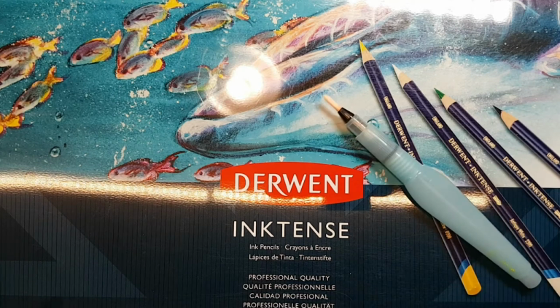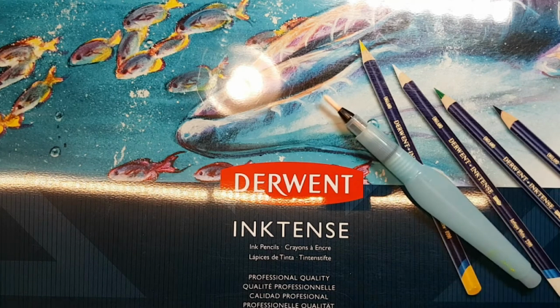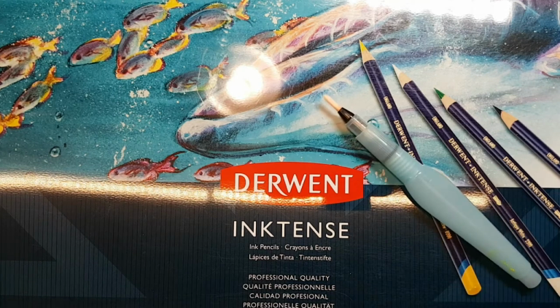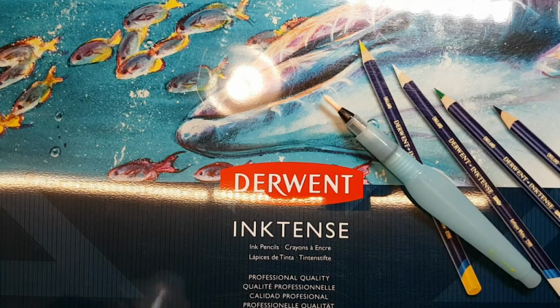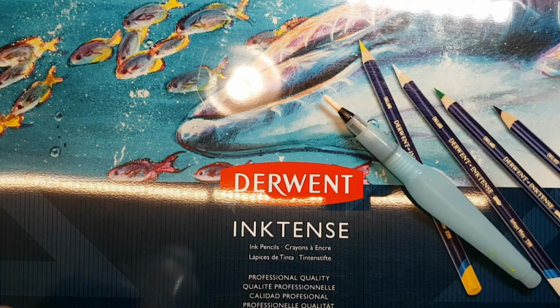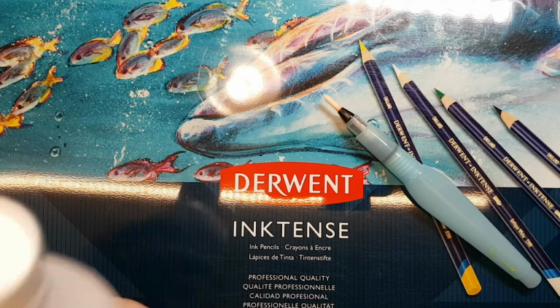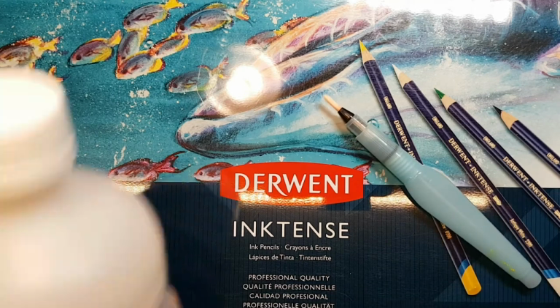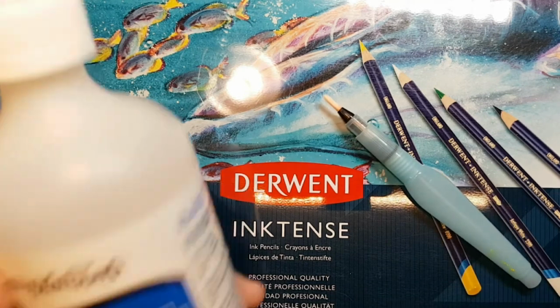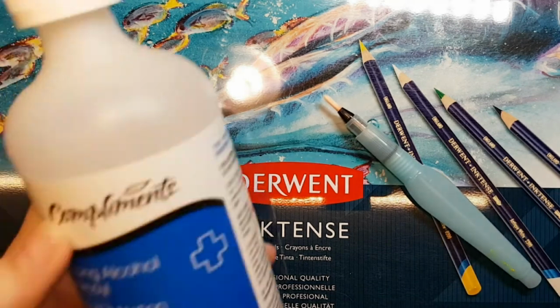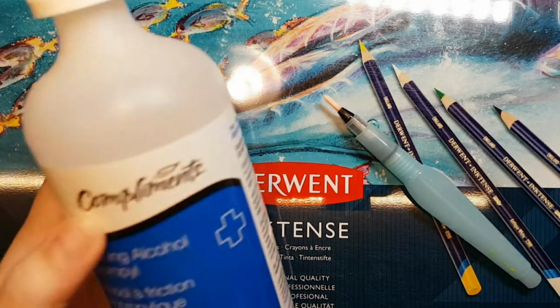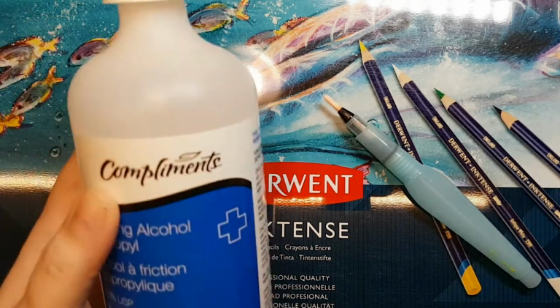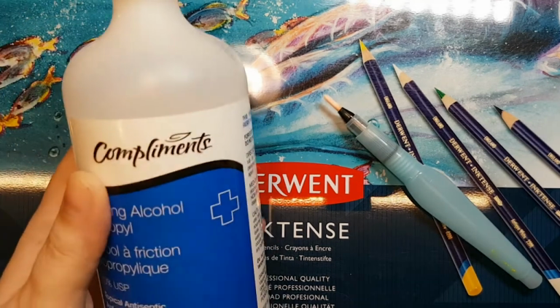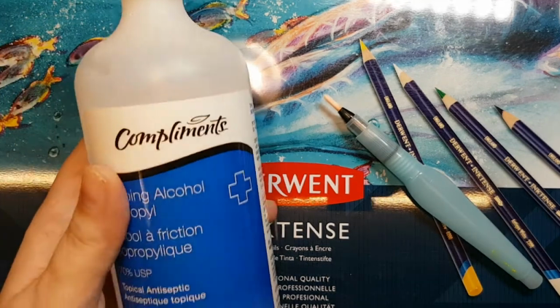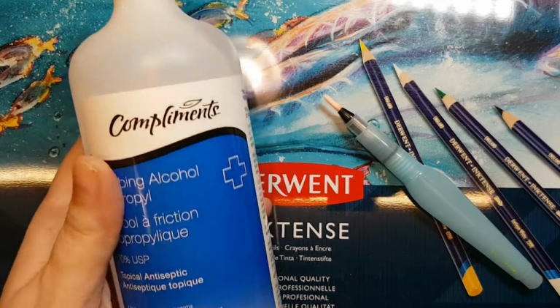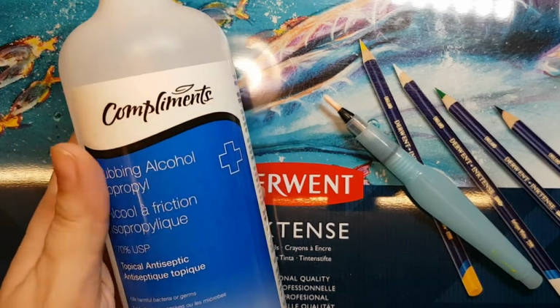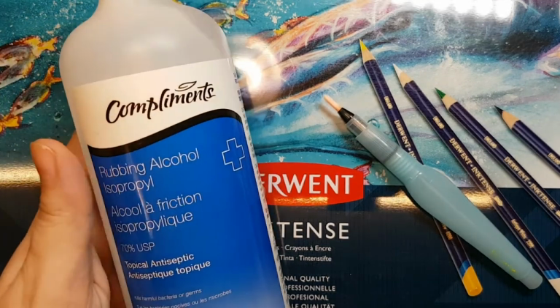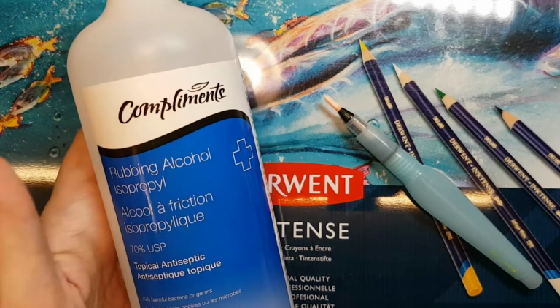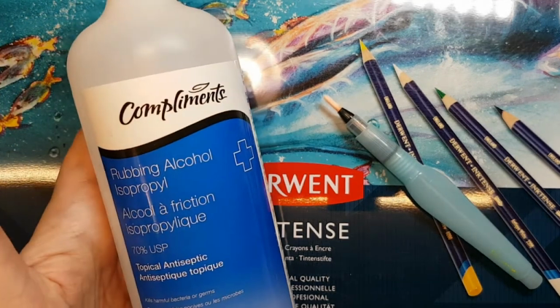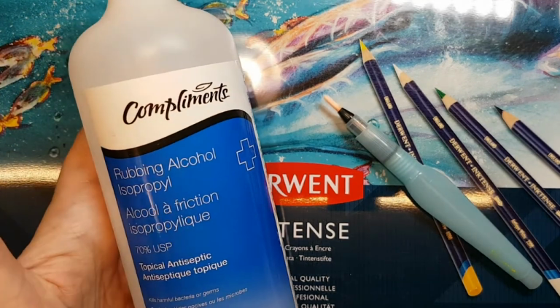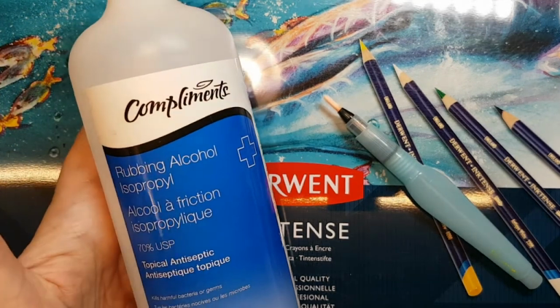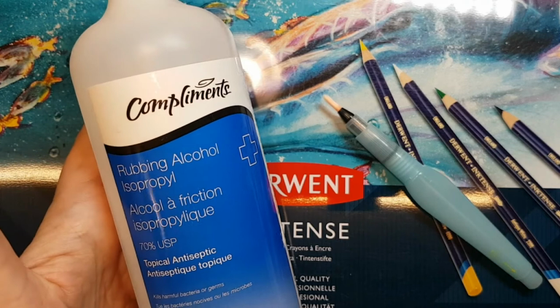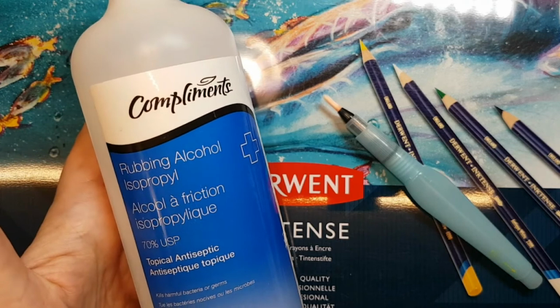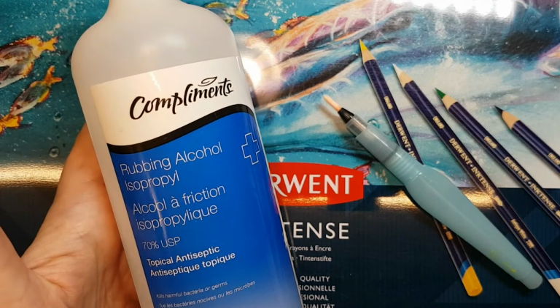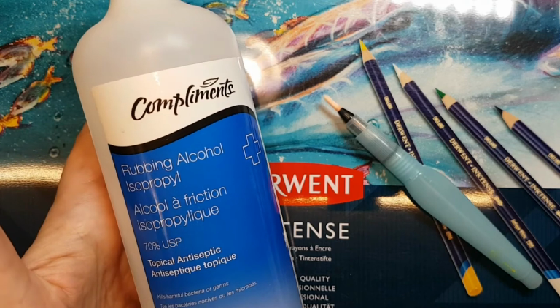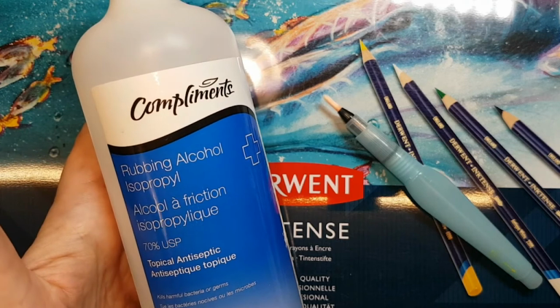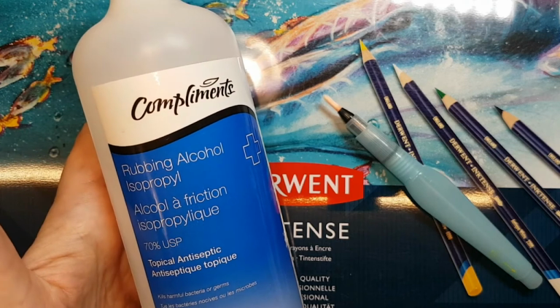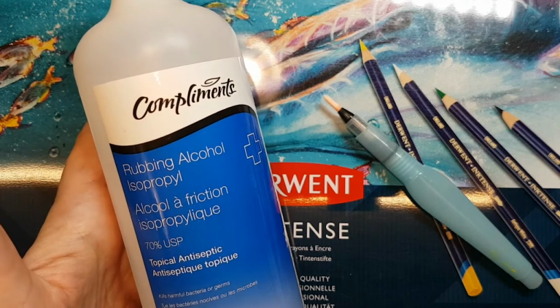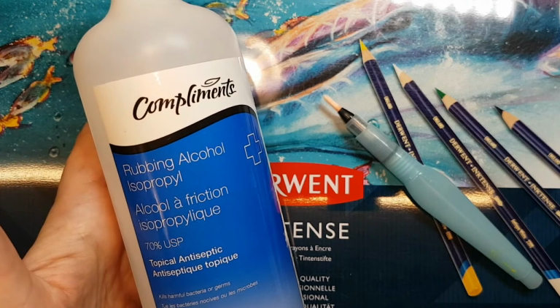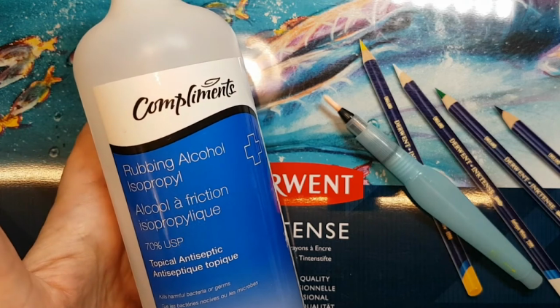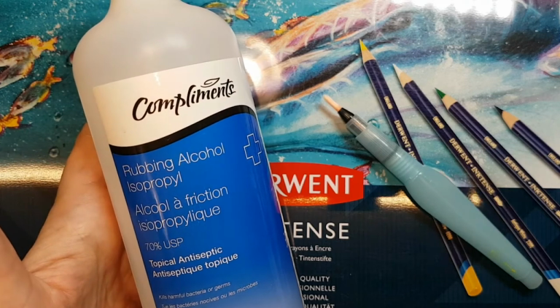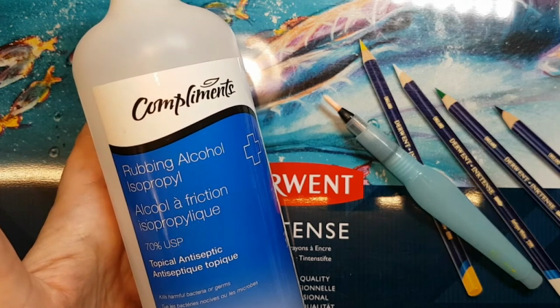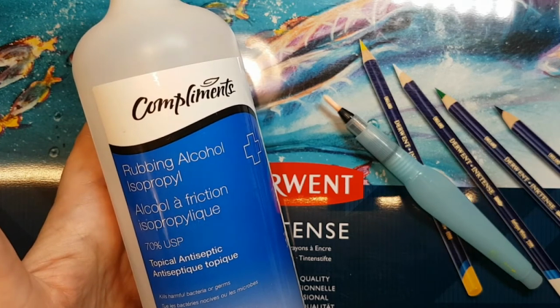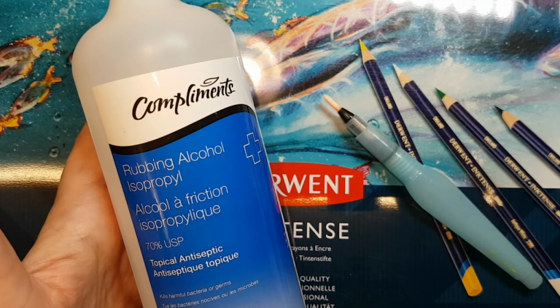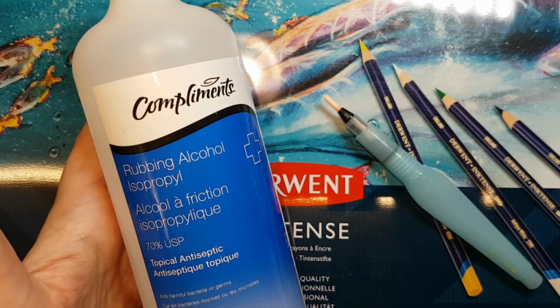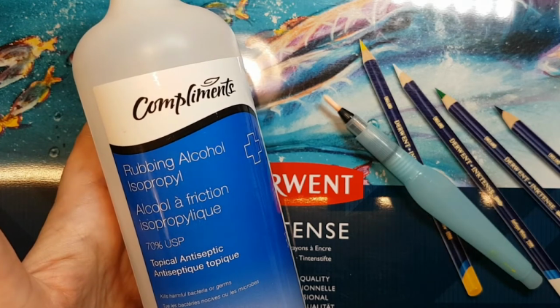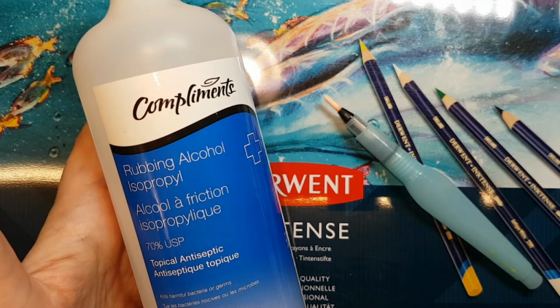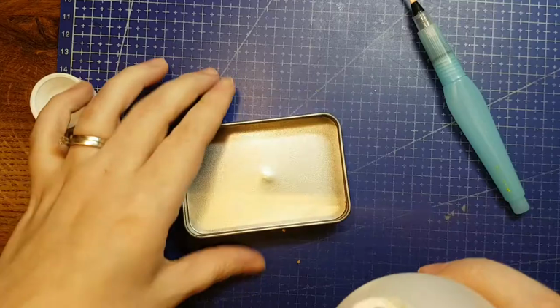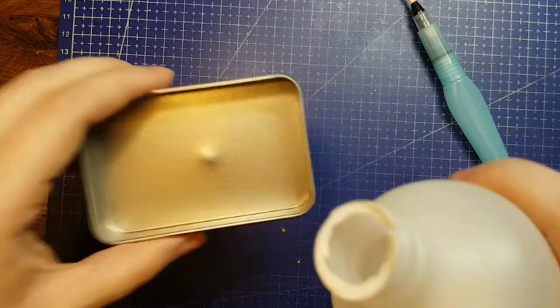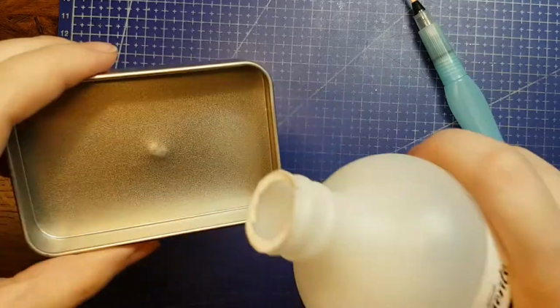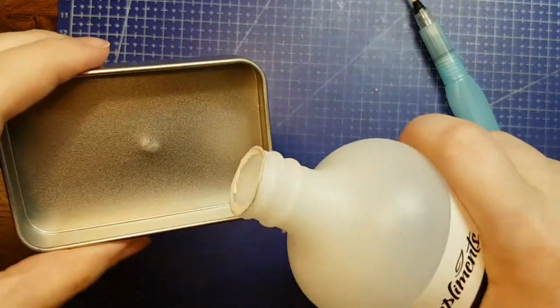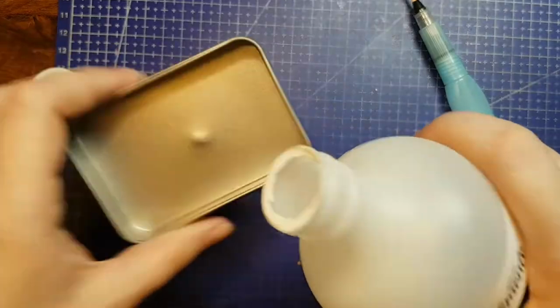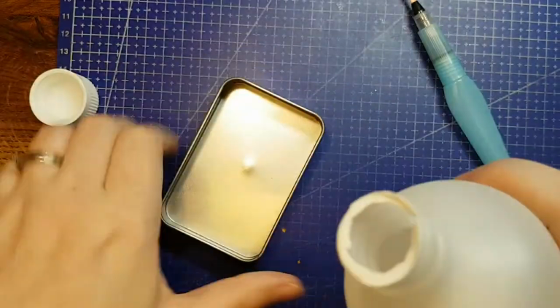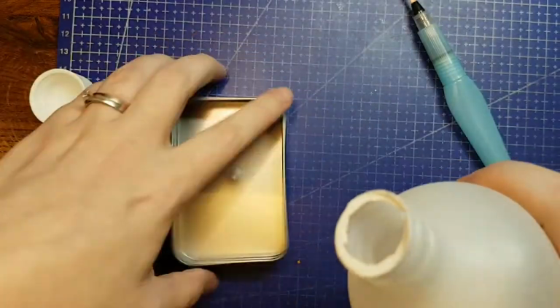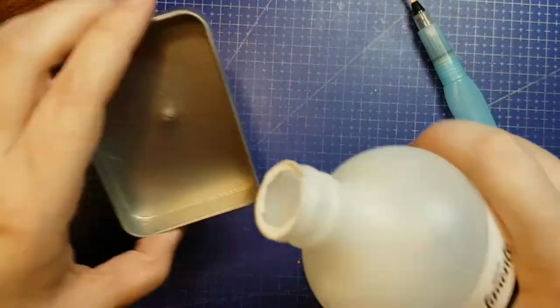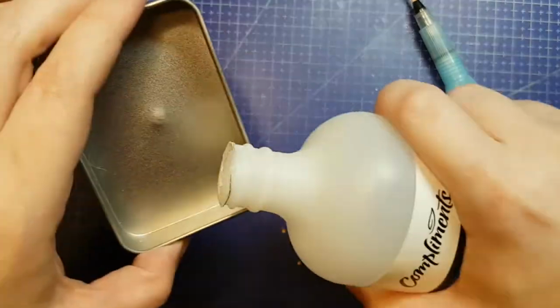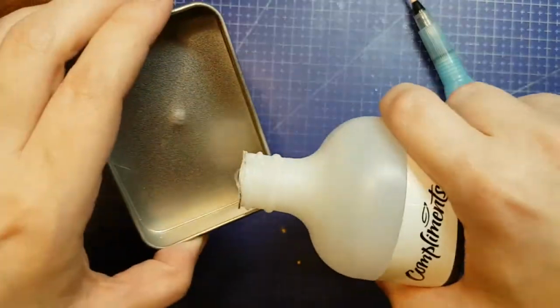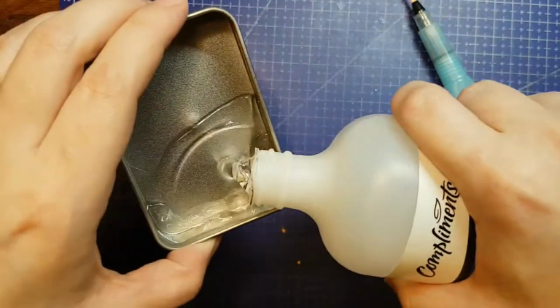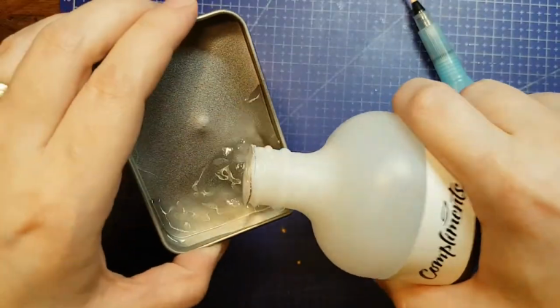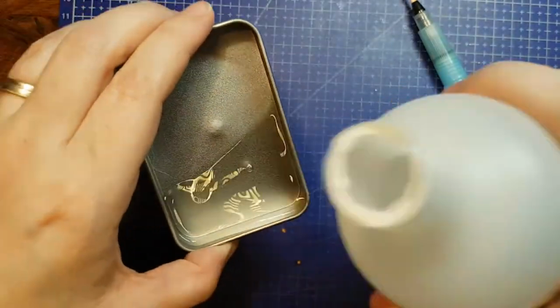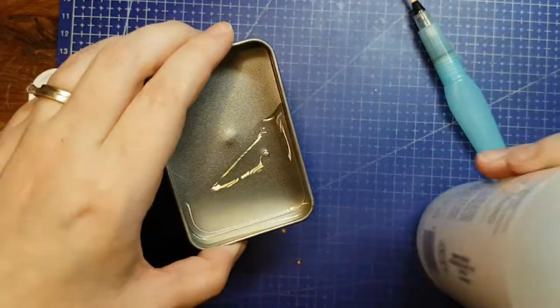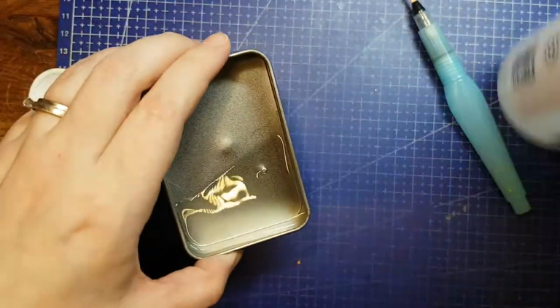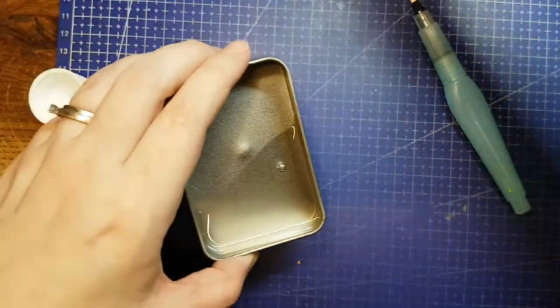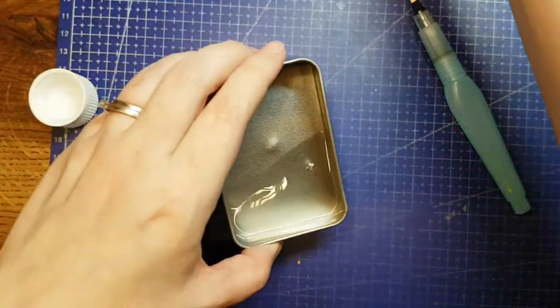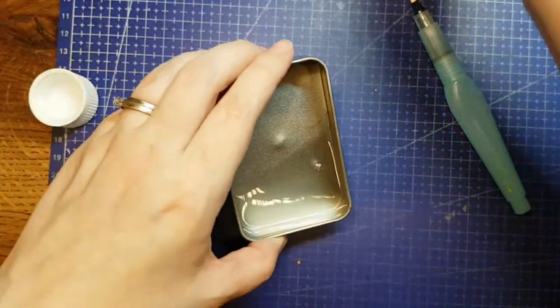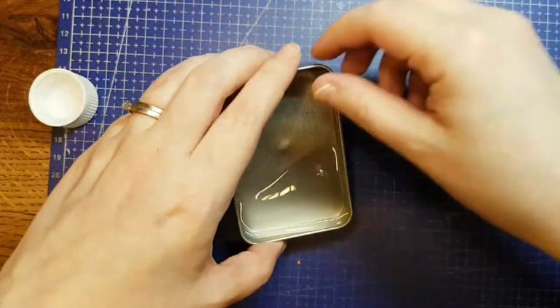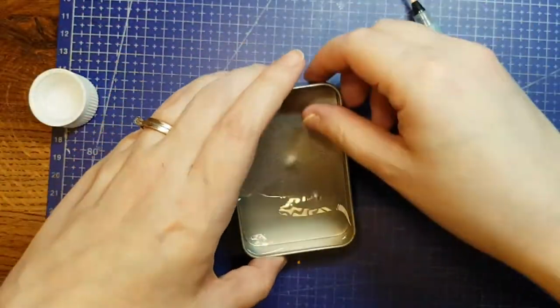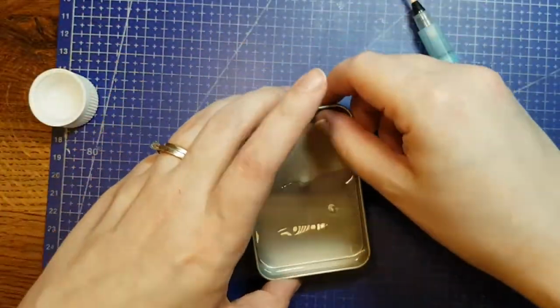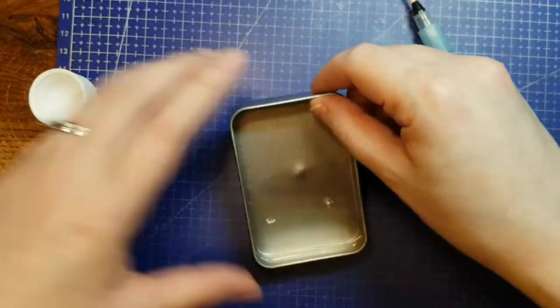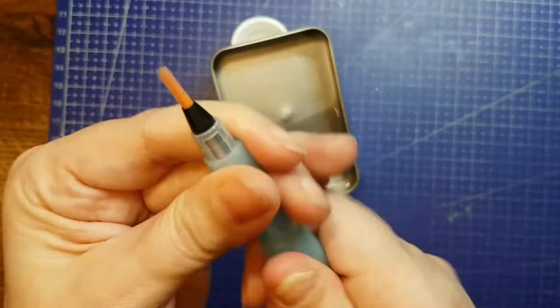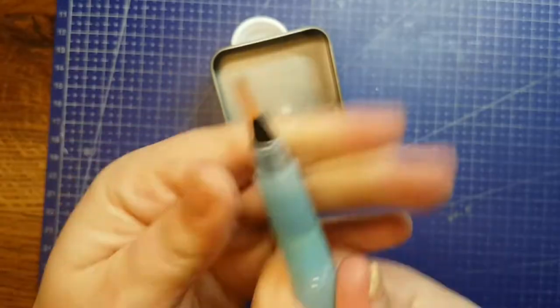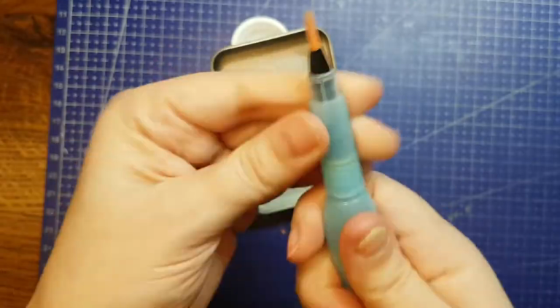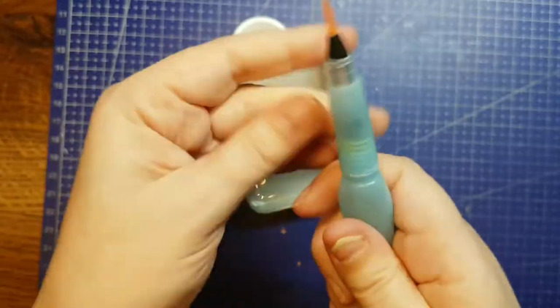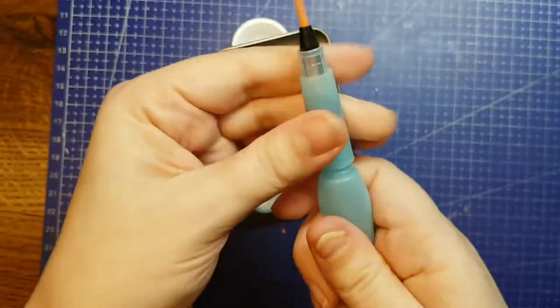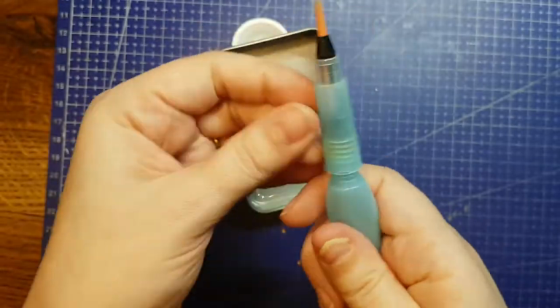If you think this looks like a weird combination, you would be right, but I'm testing a hack today. Let's get into it.